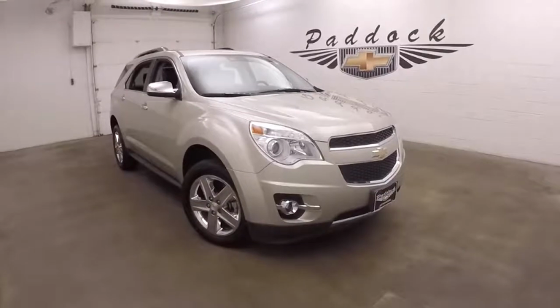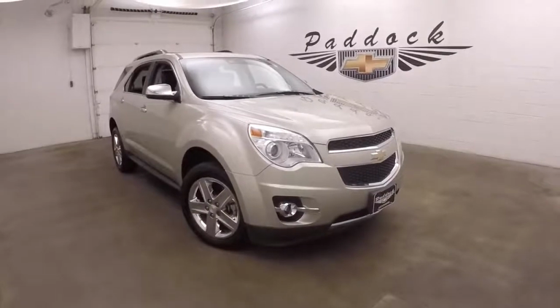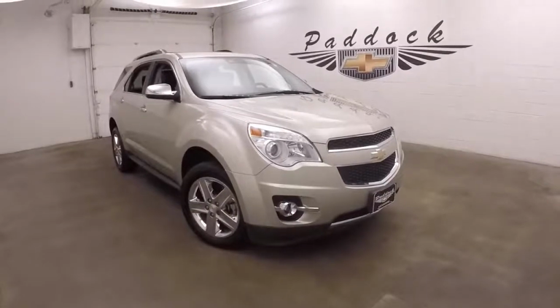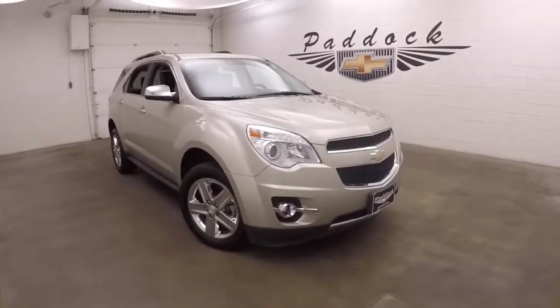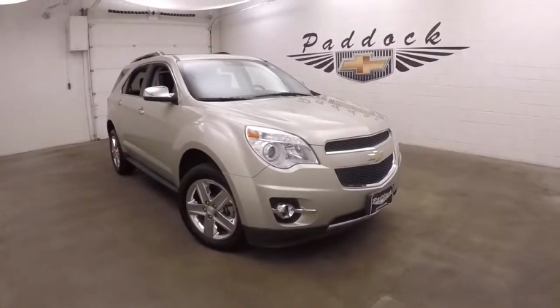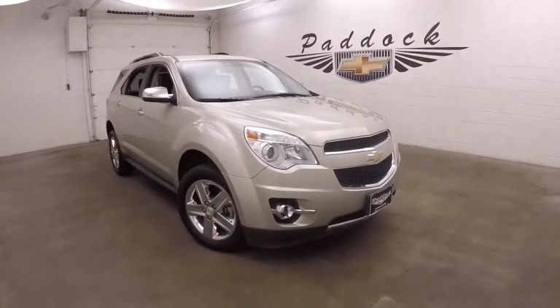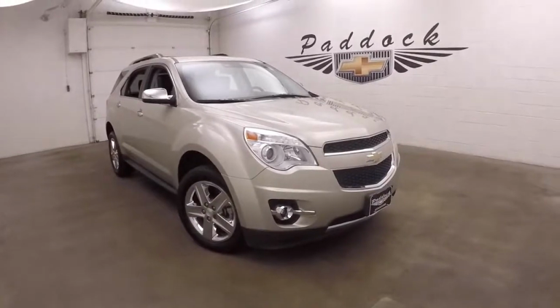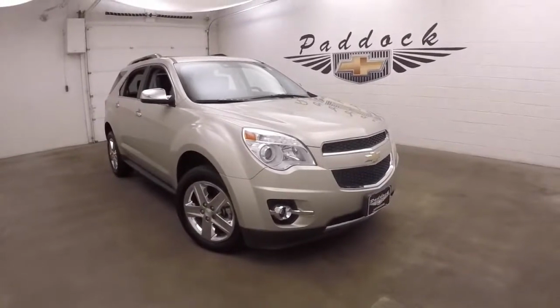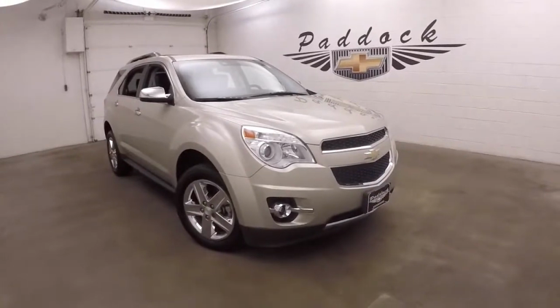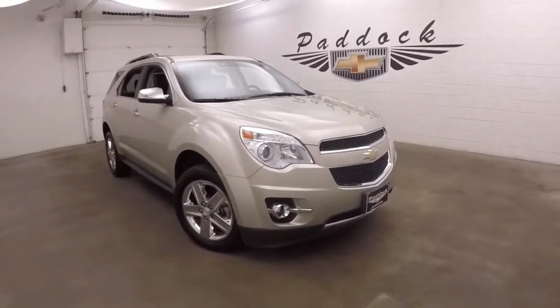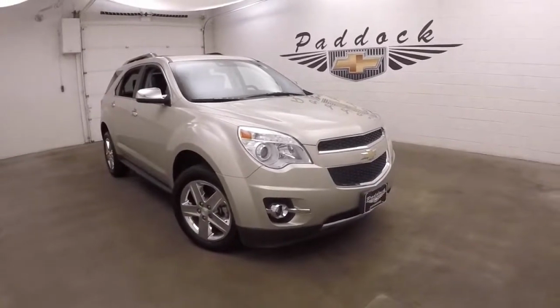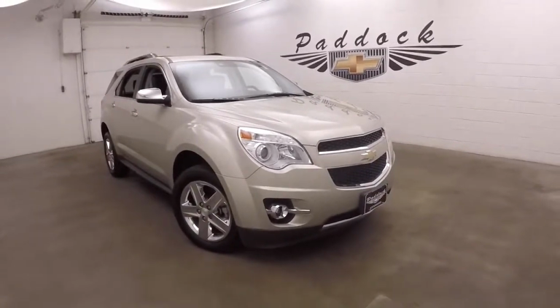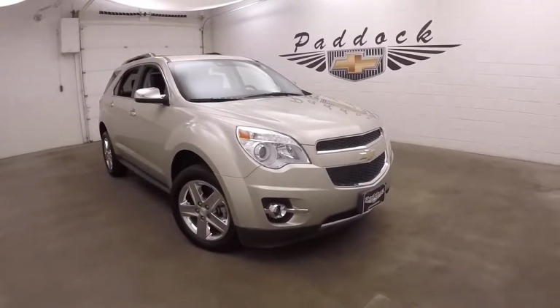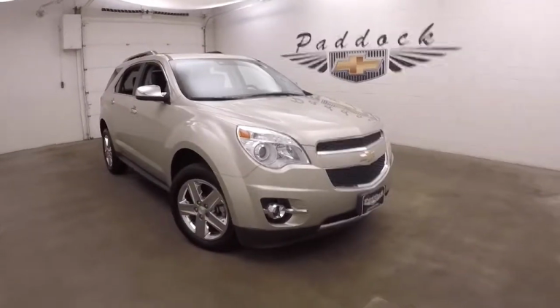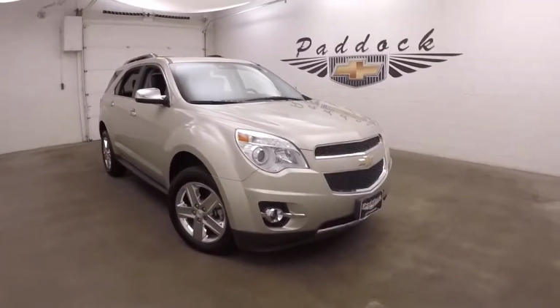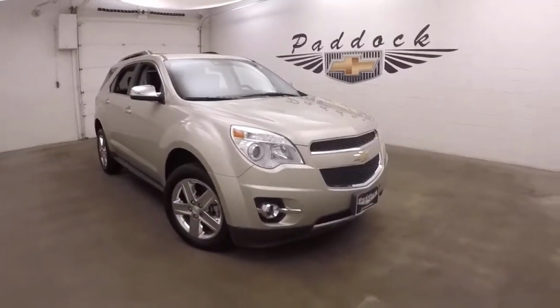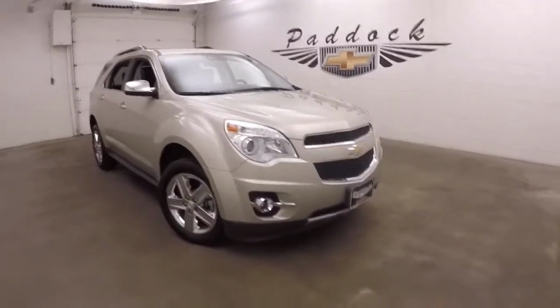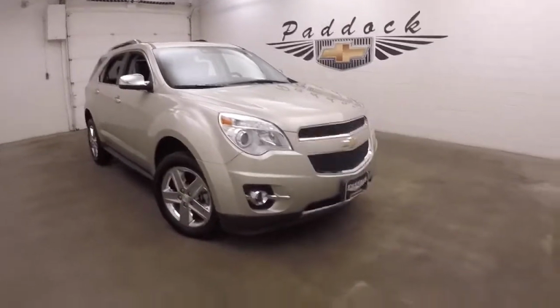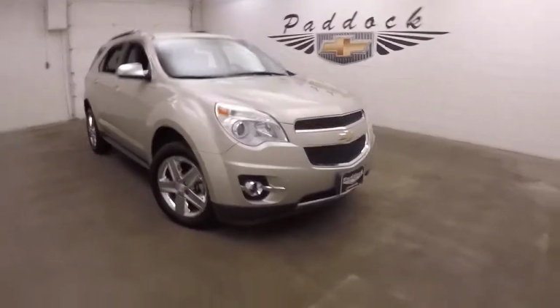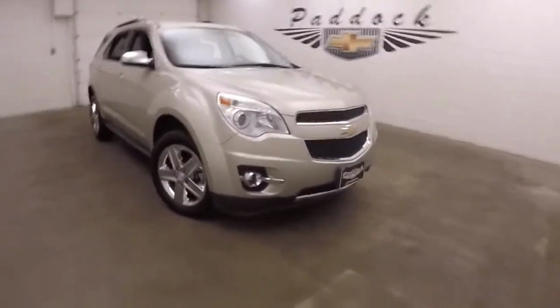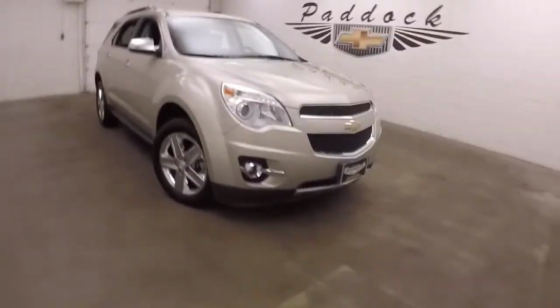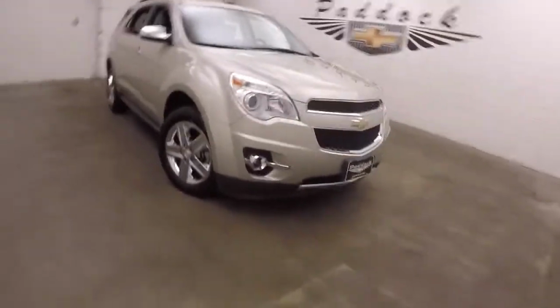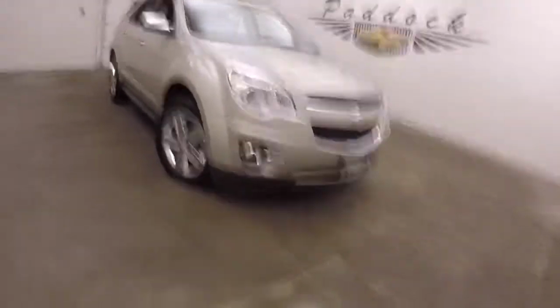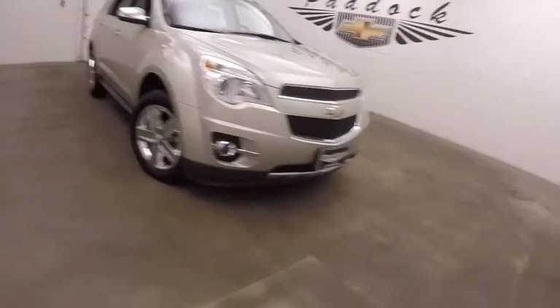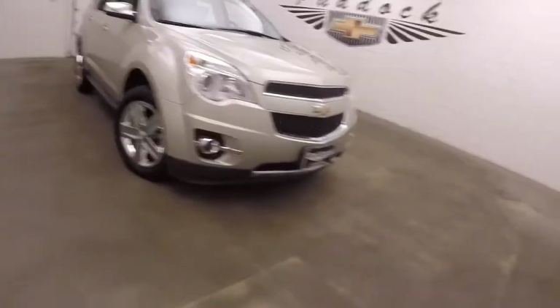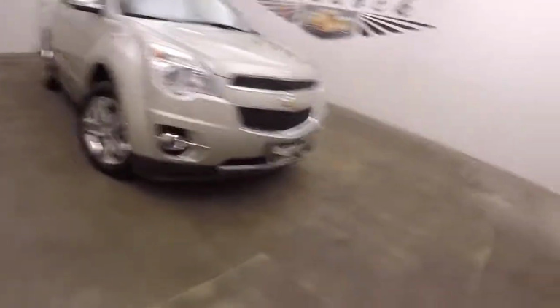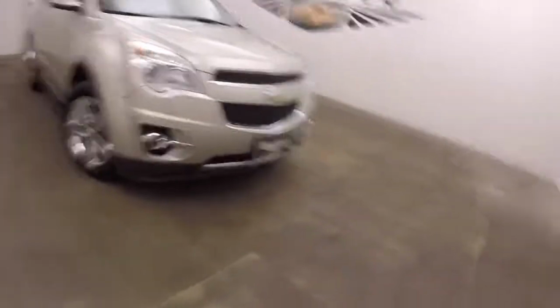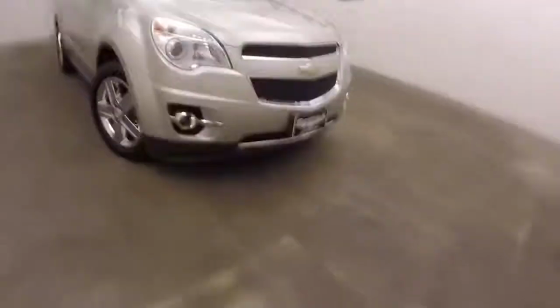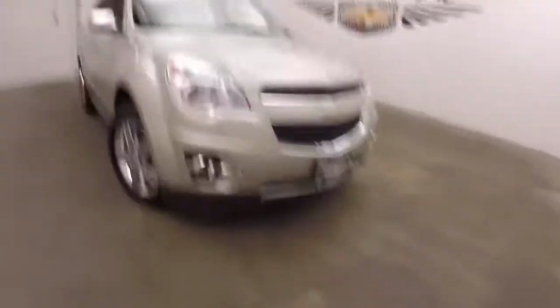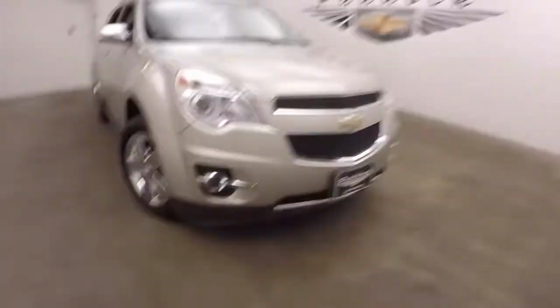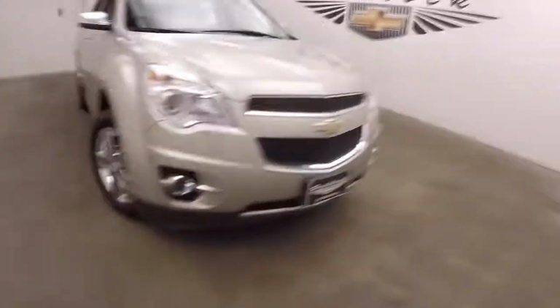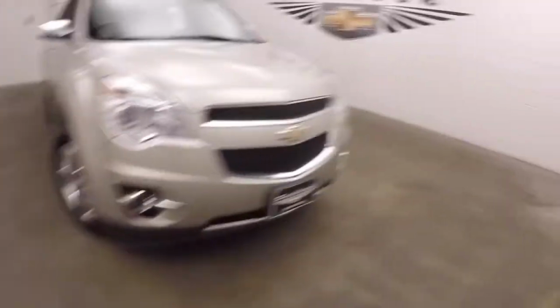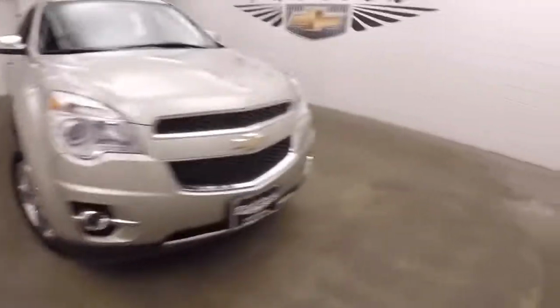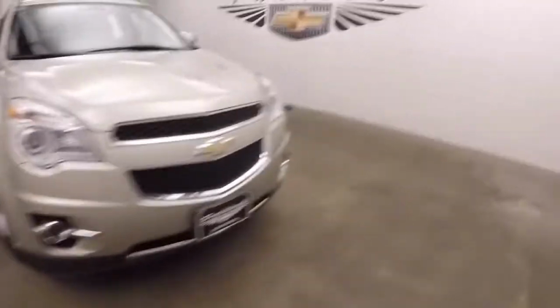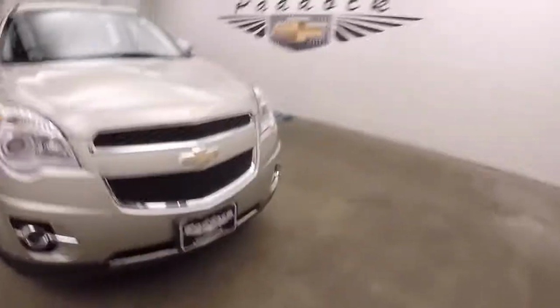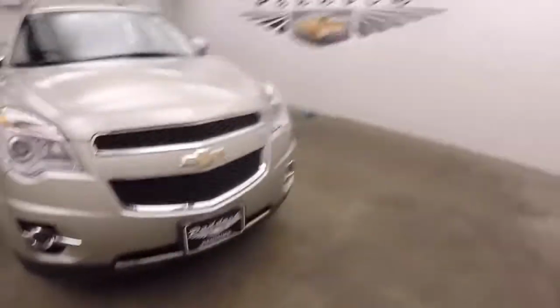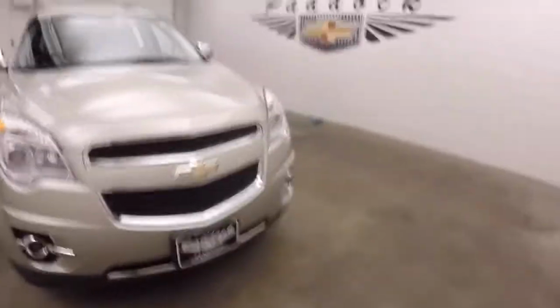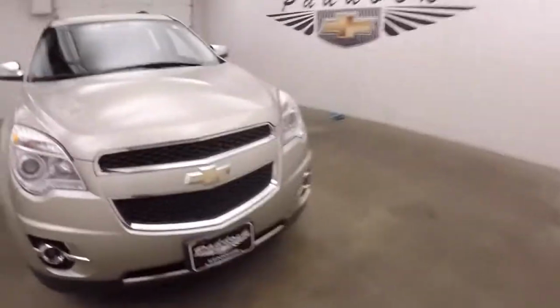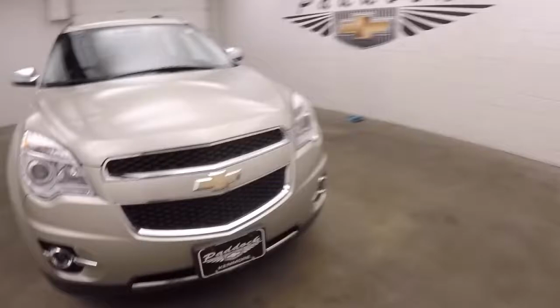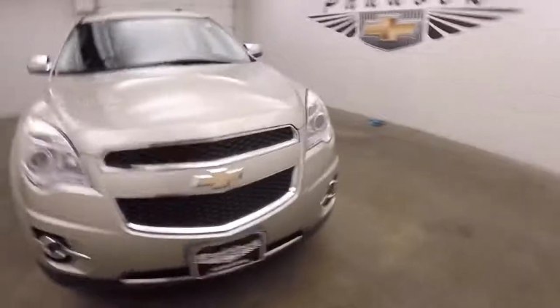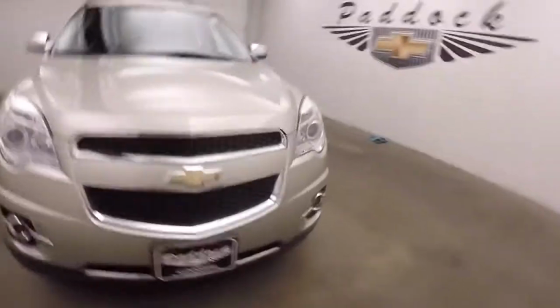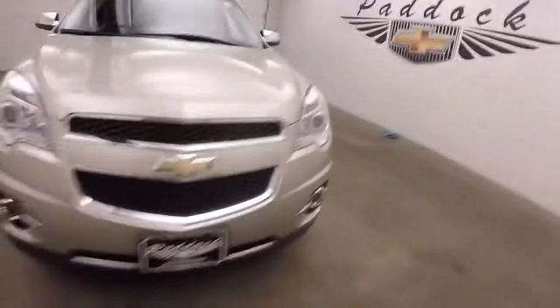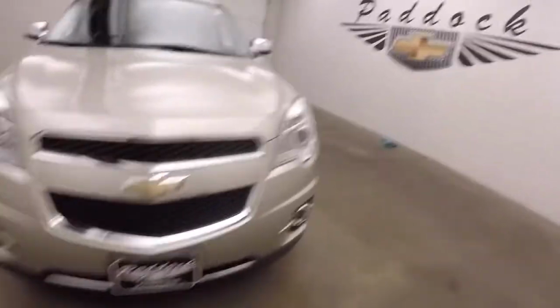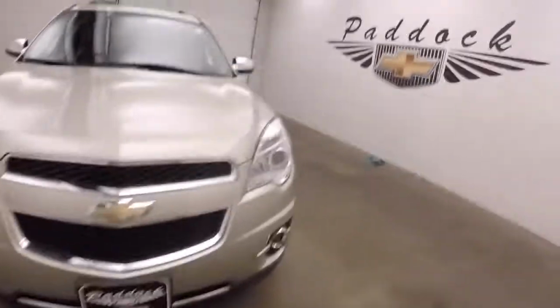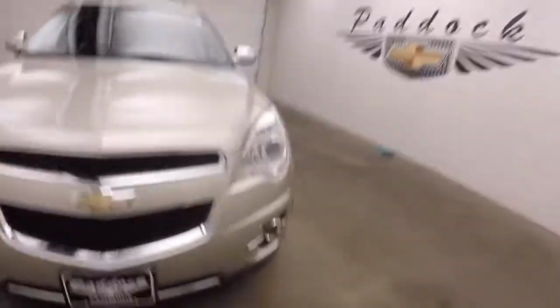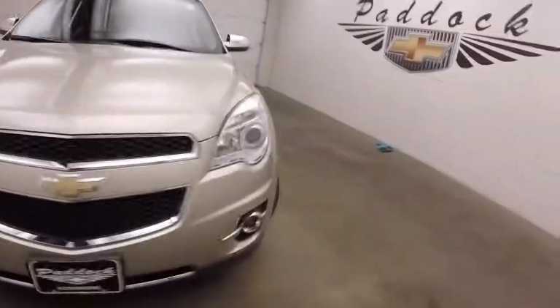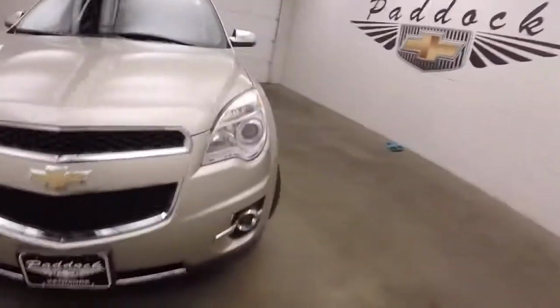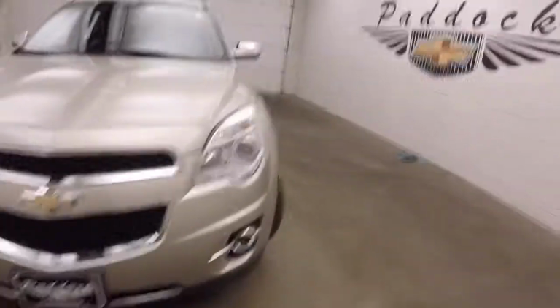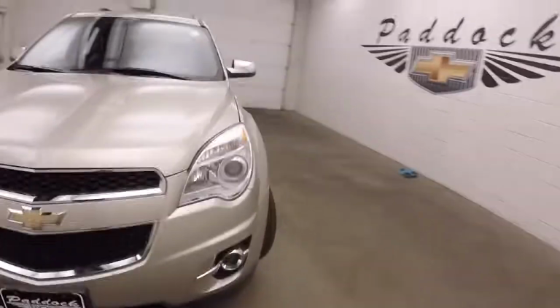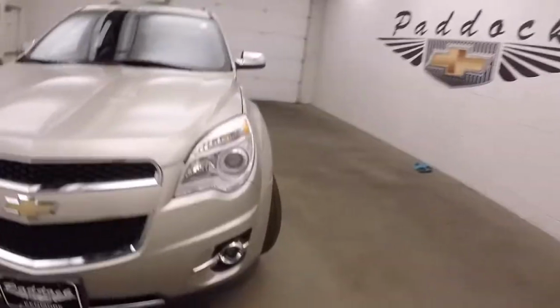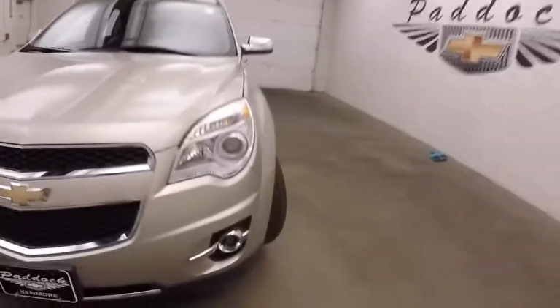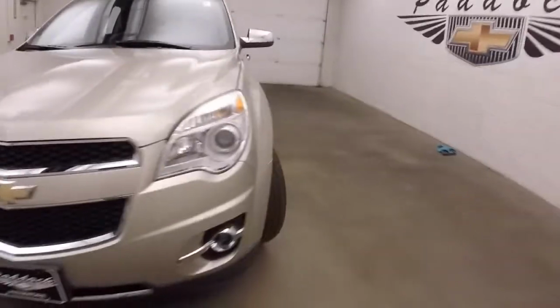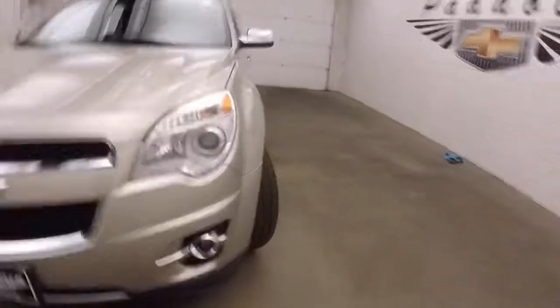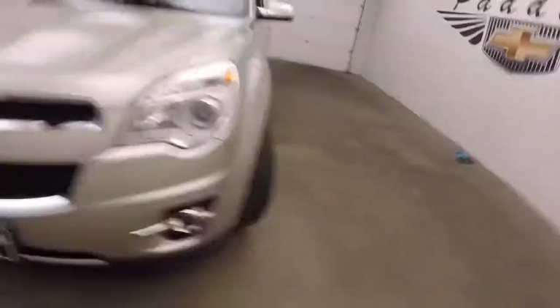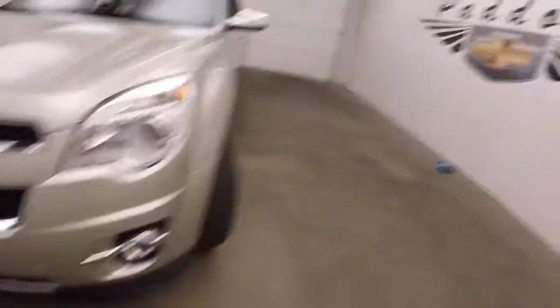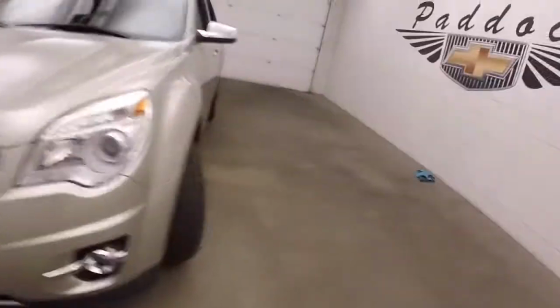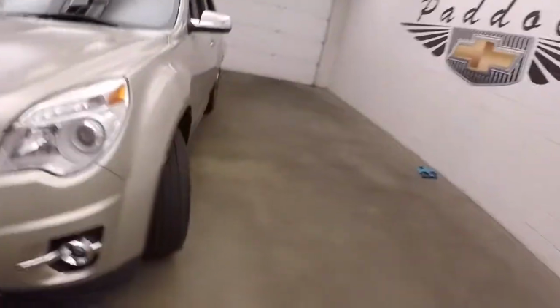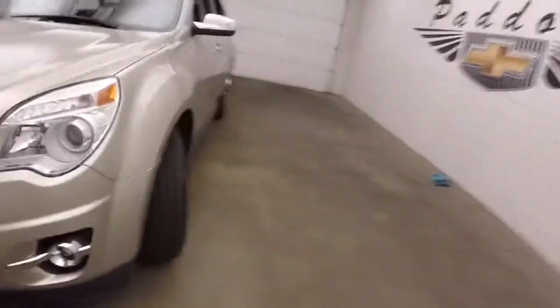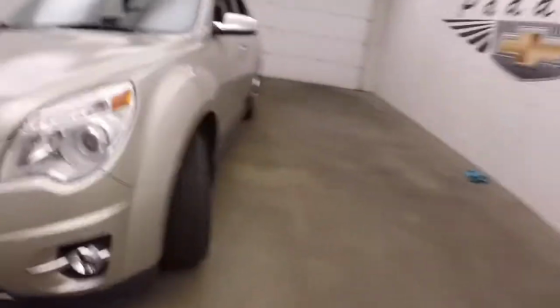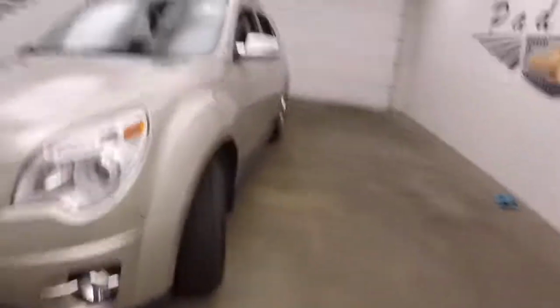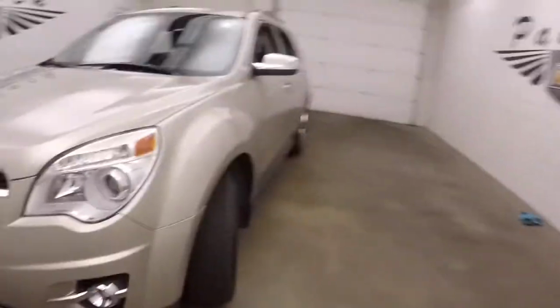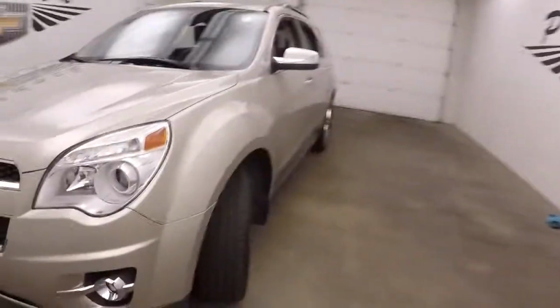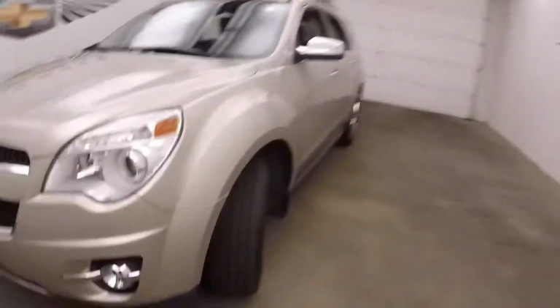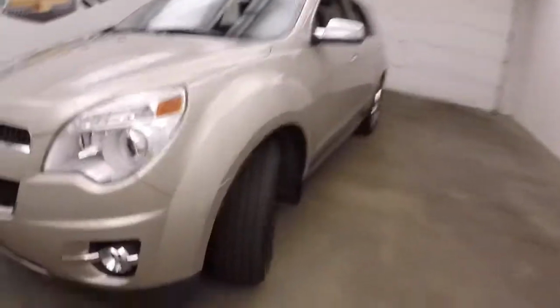2015 Chevy Equinox, good paint, chrome wheels, decent tires.